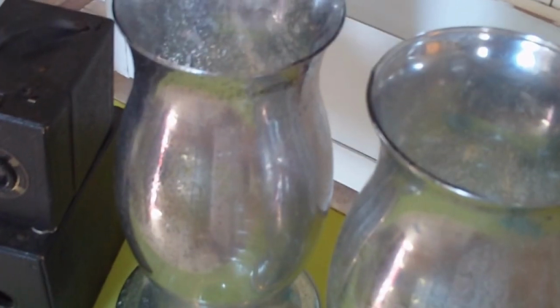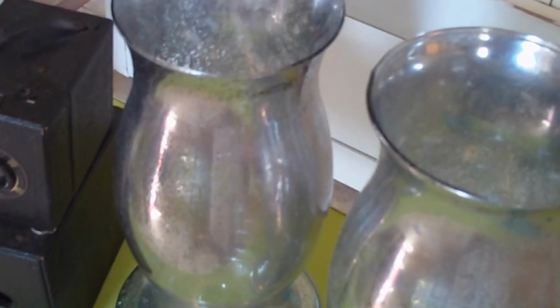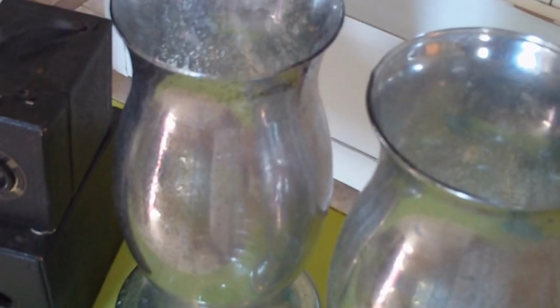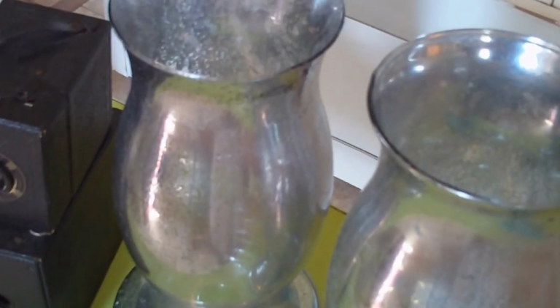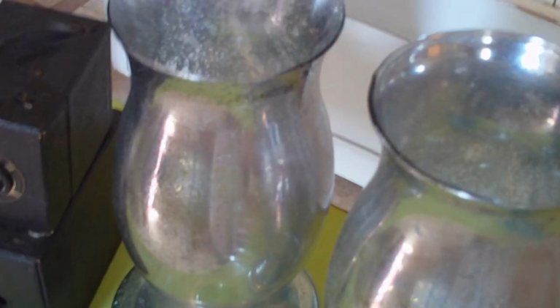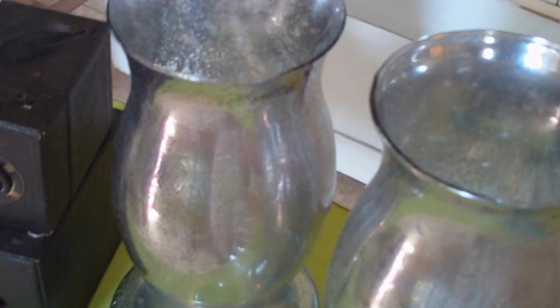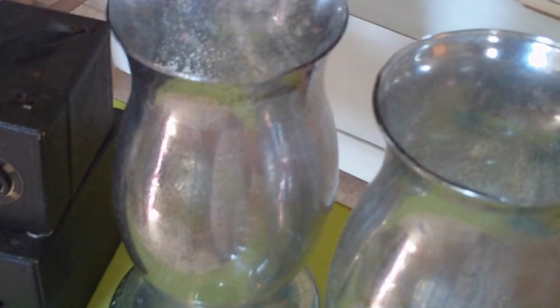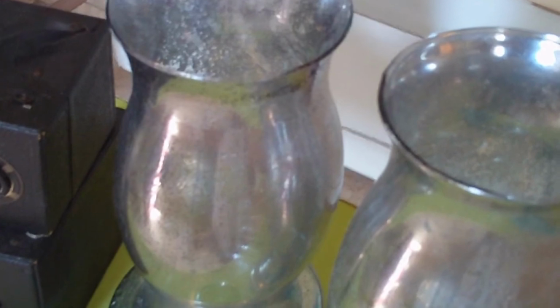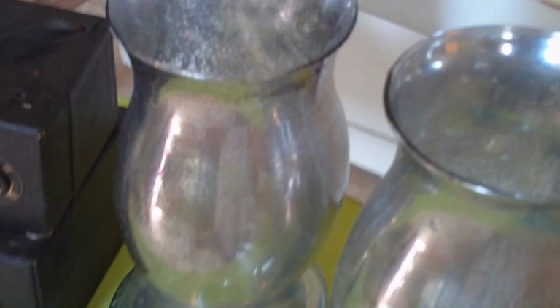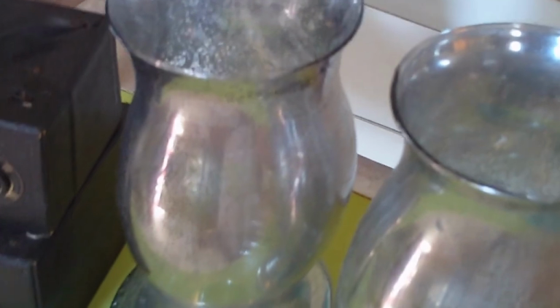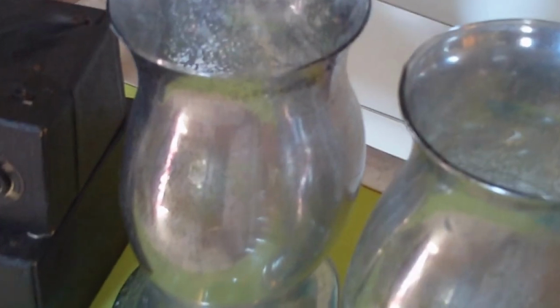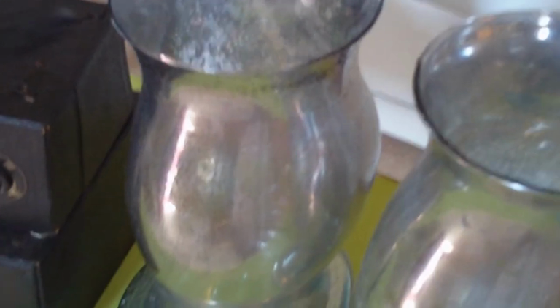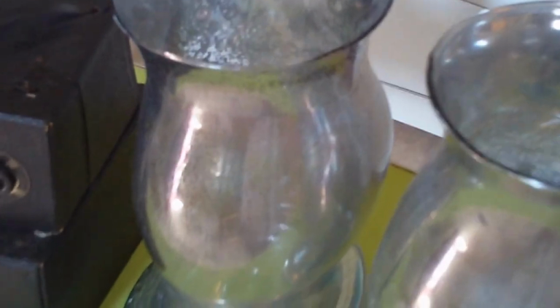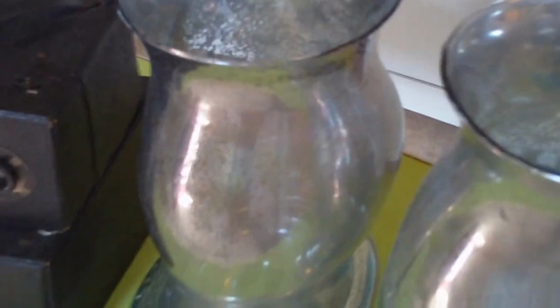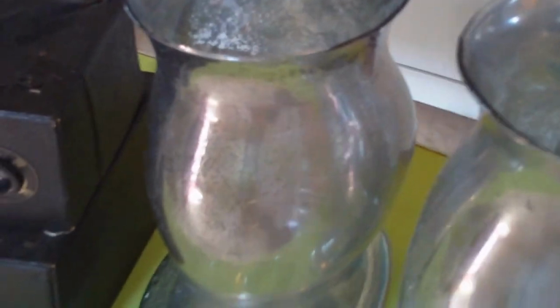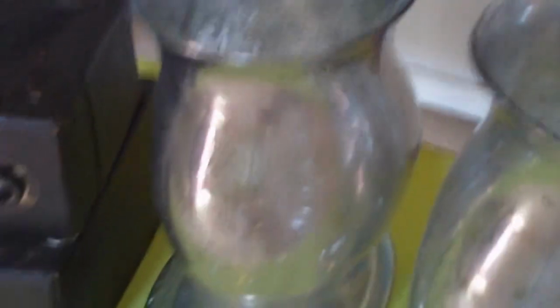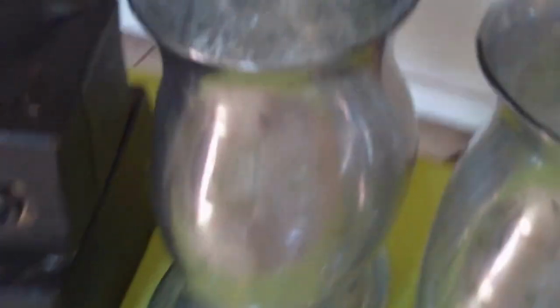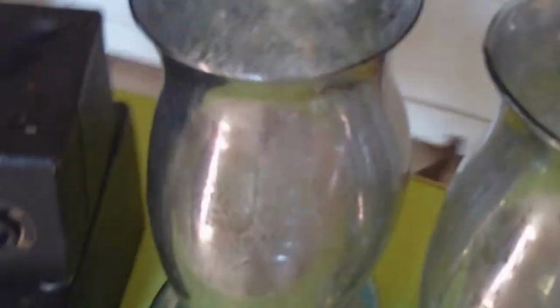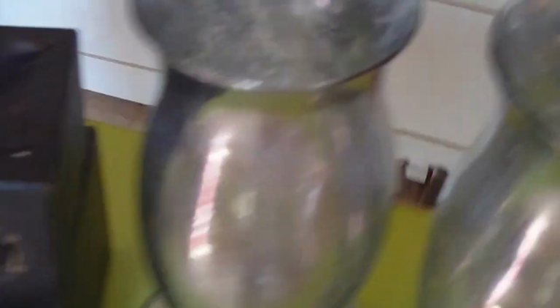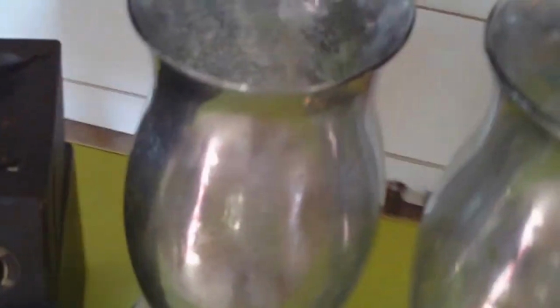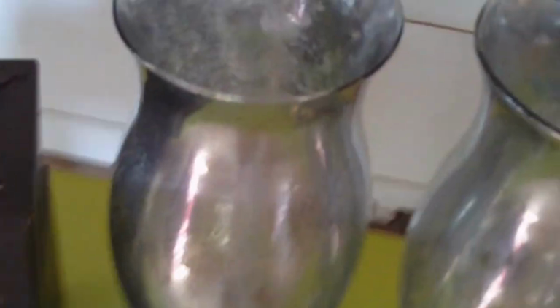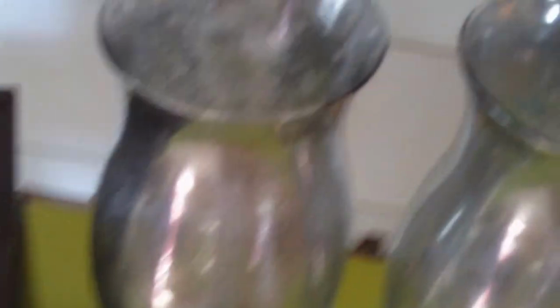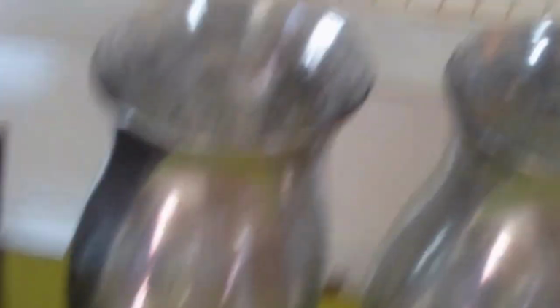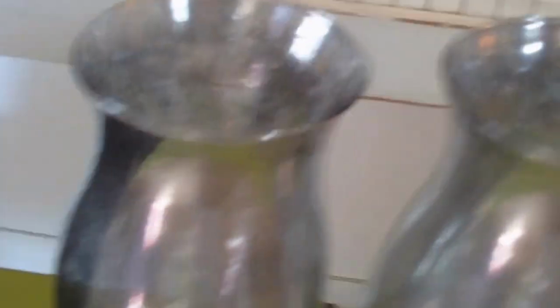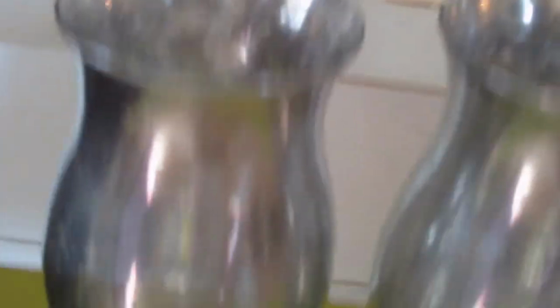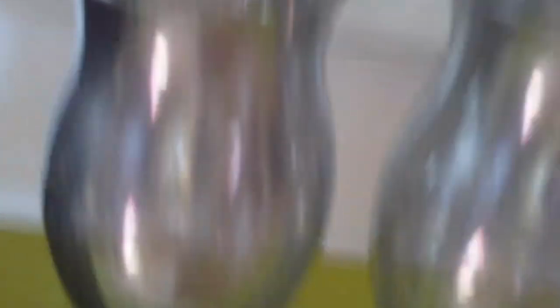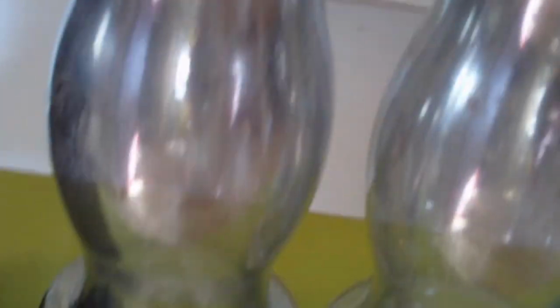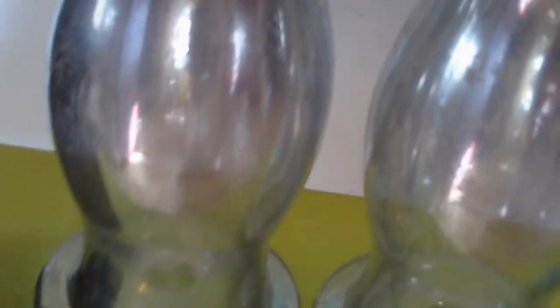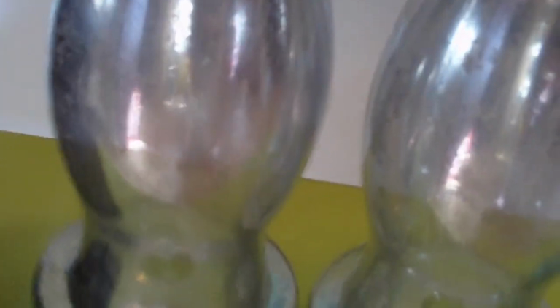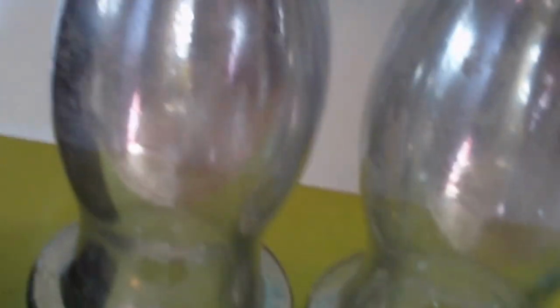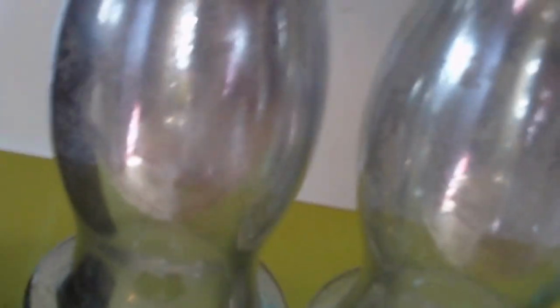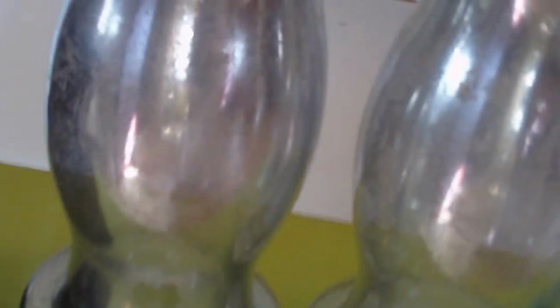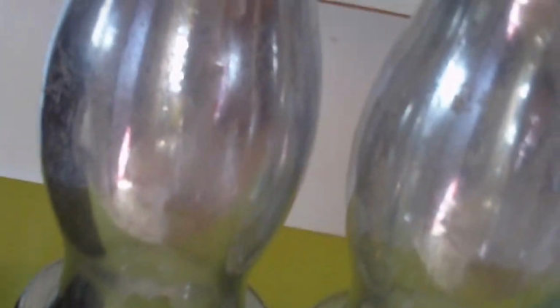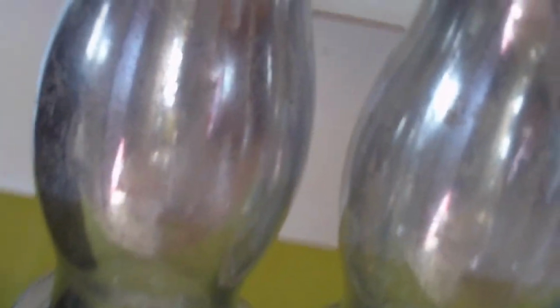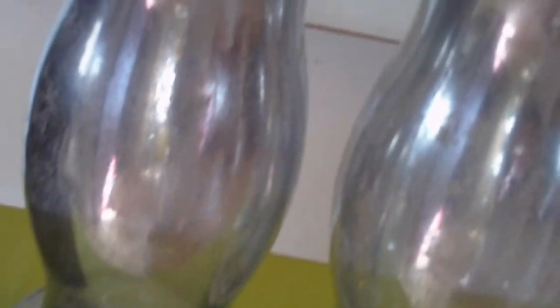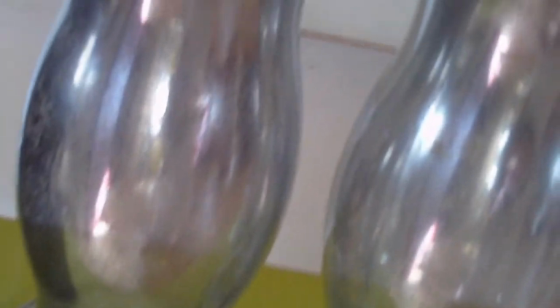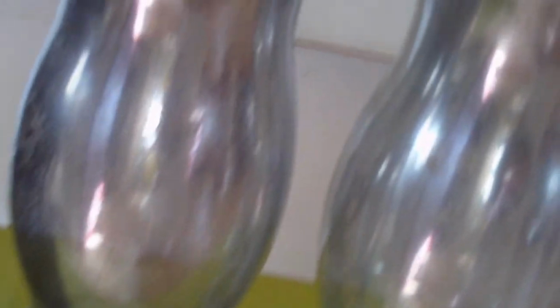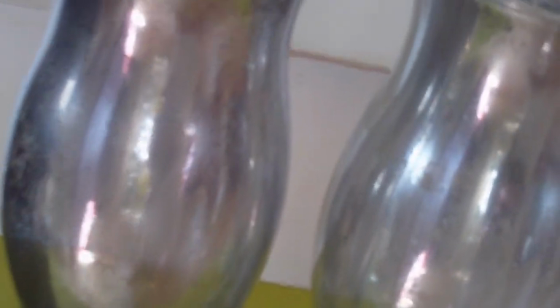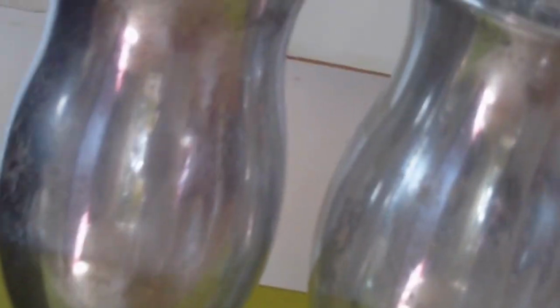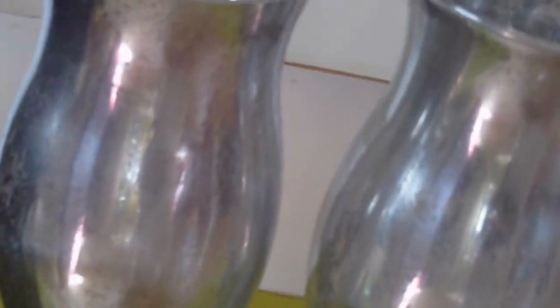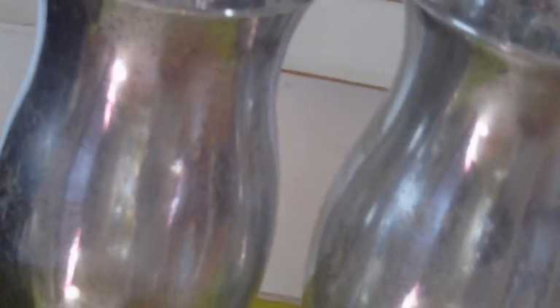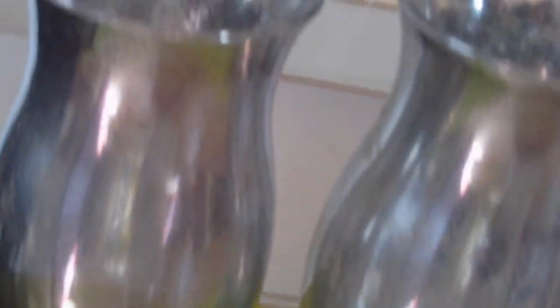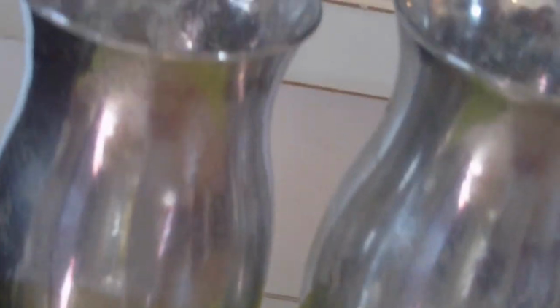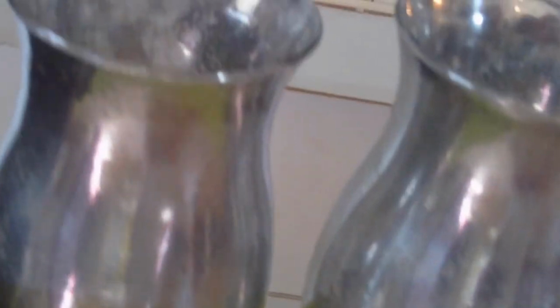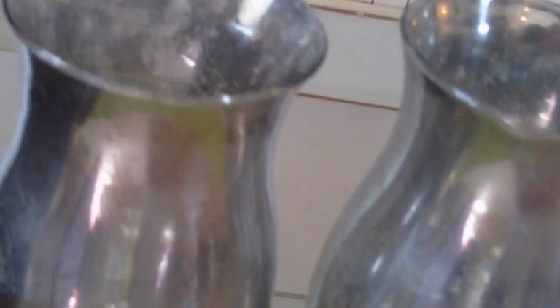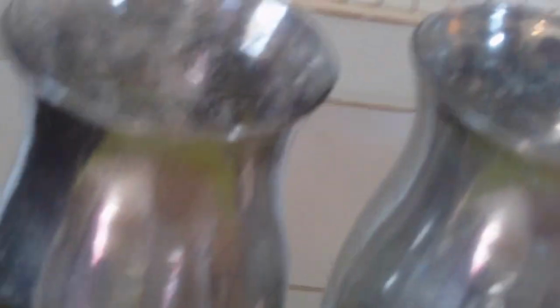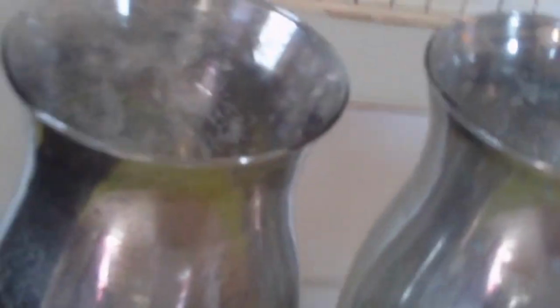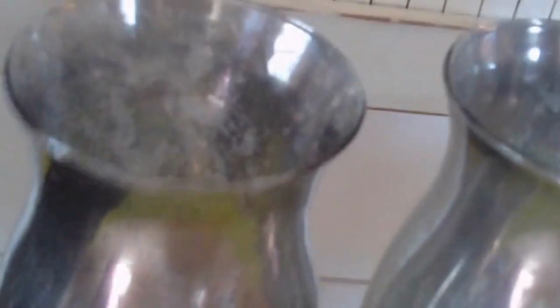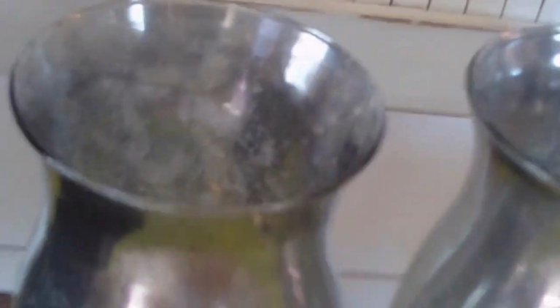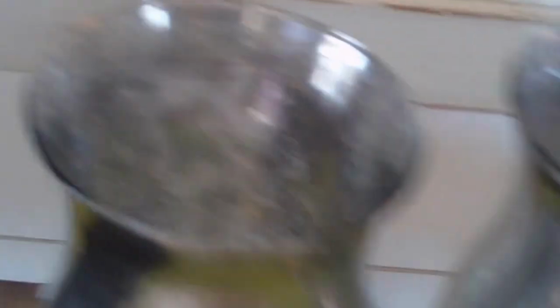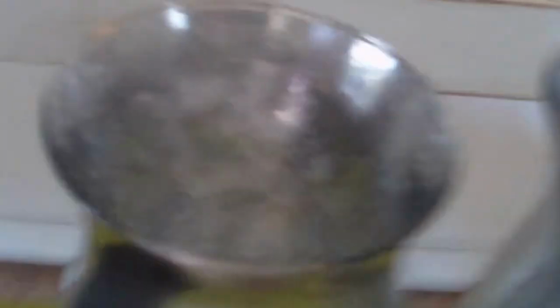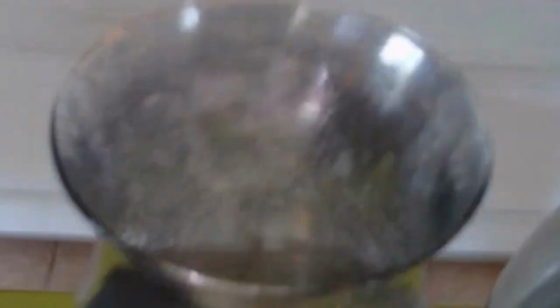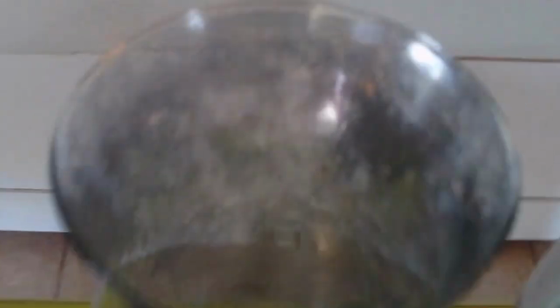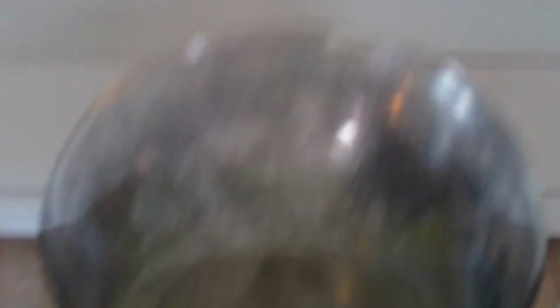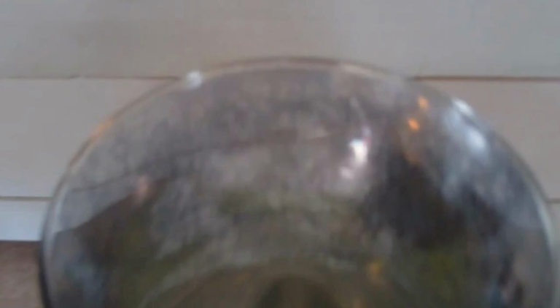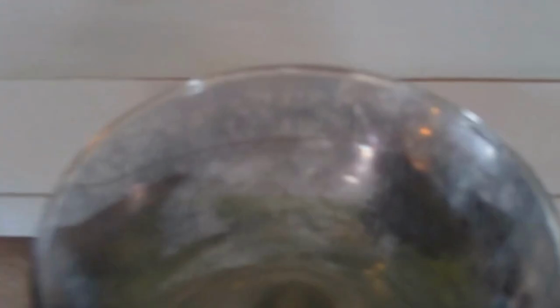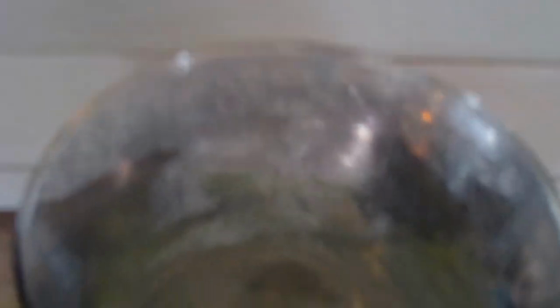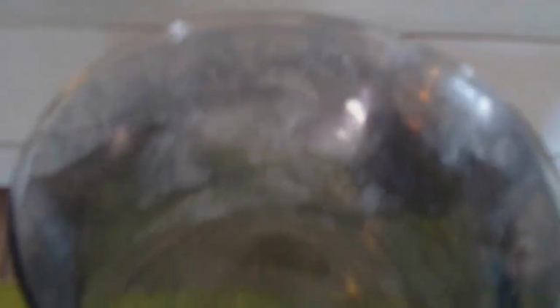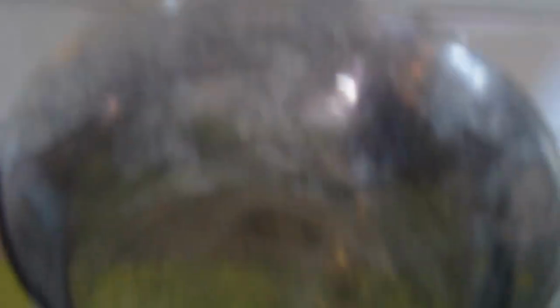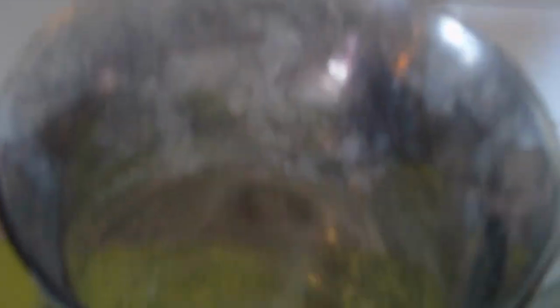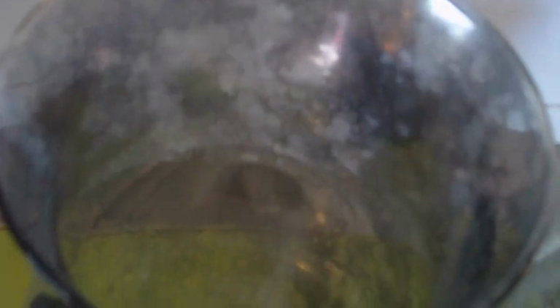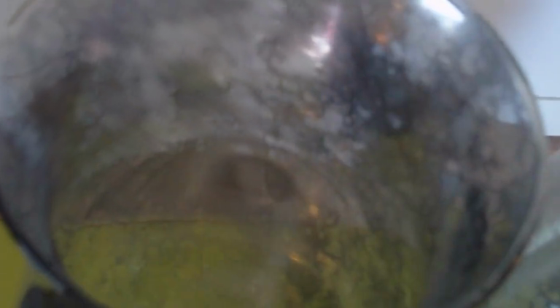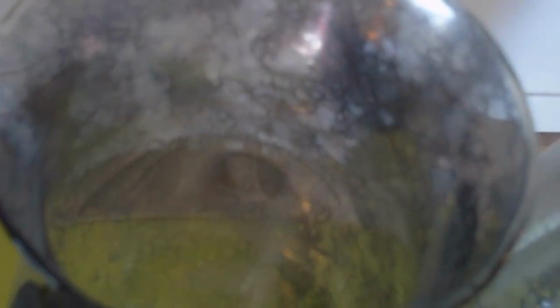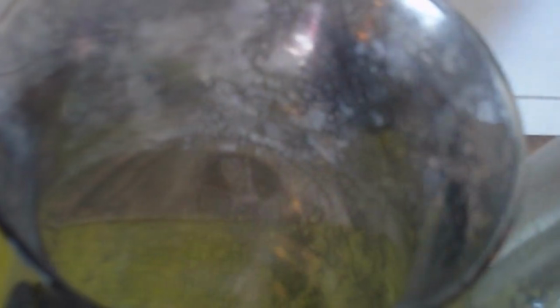Here's your final product. I went ahead and did the inside and the outside just so I could get a little bit more coverage.